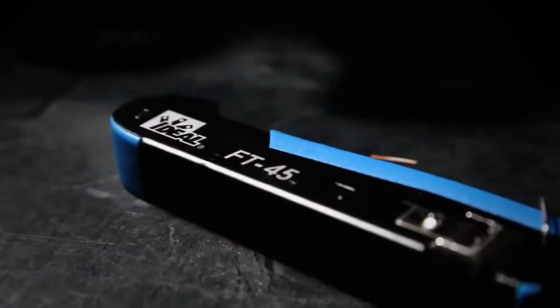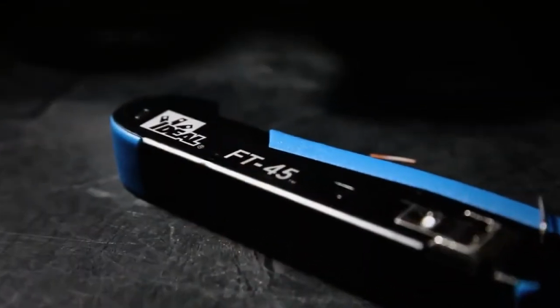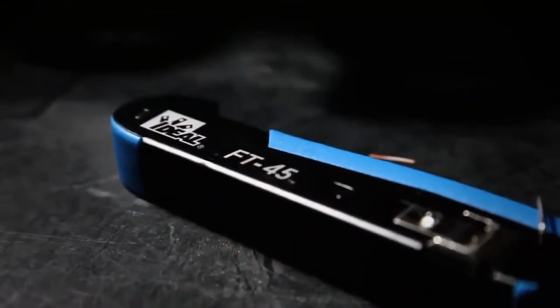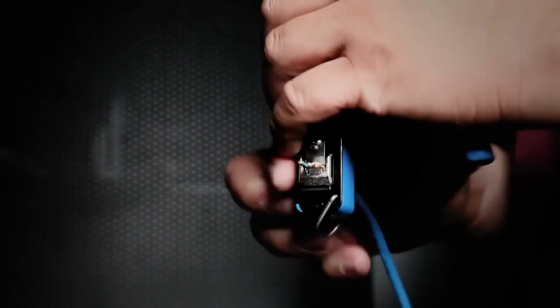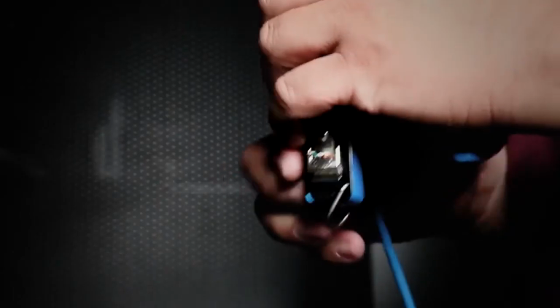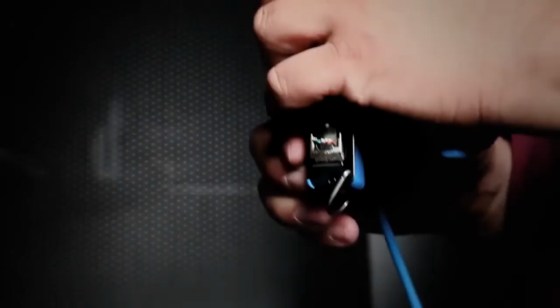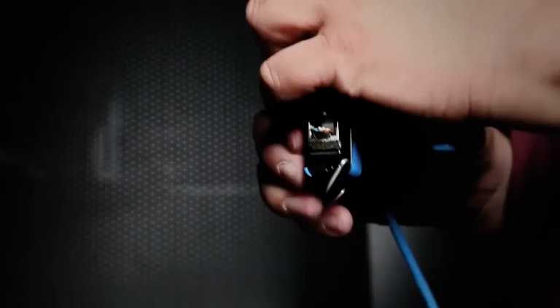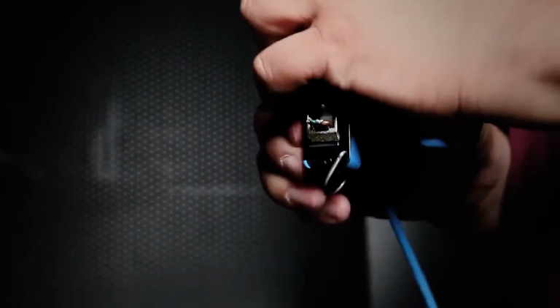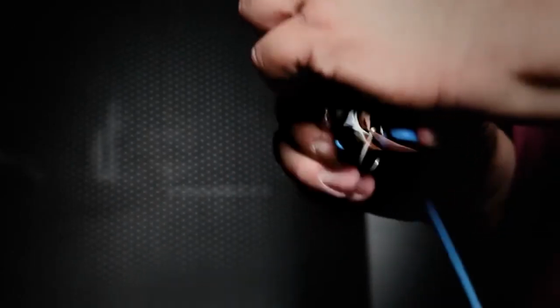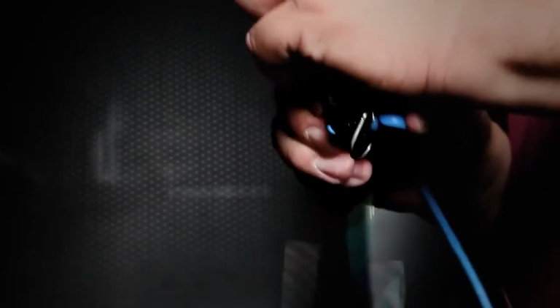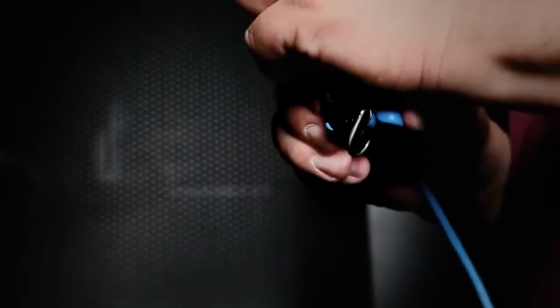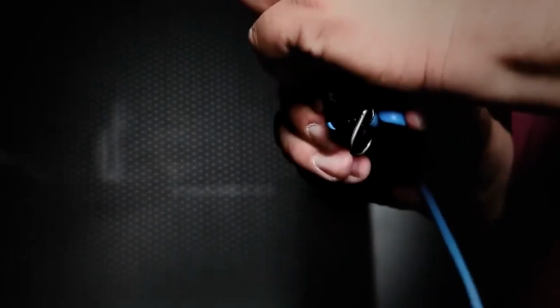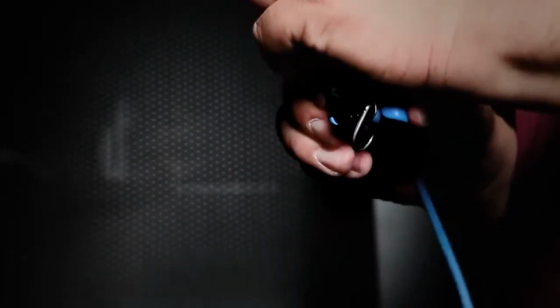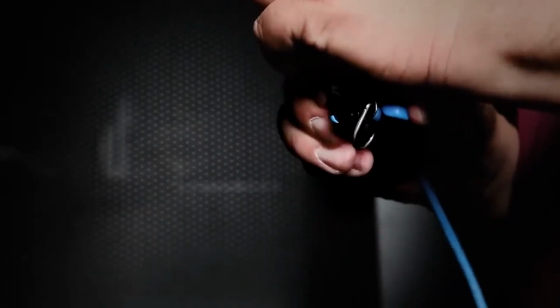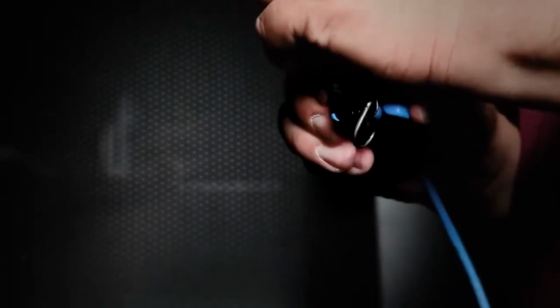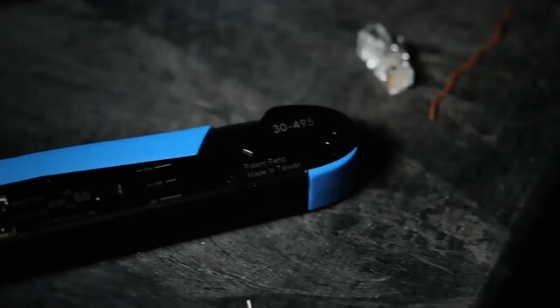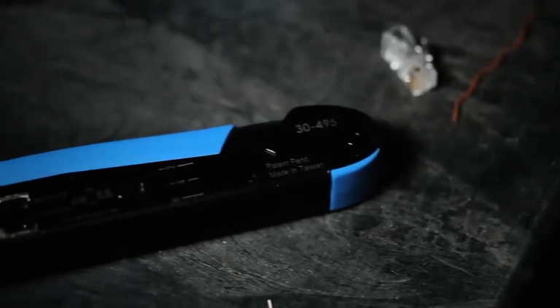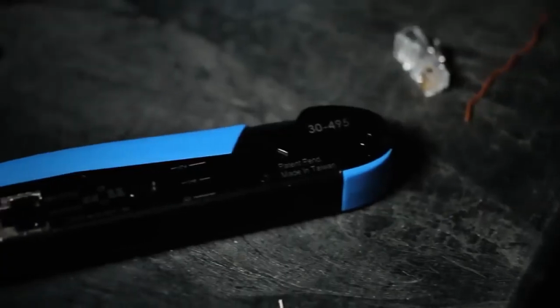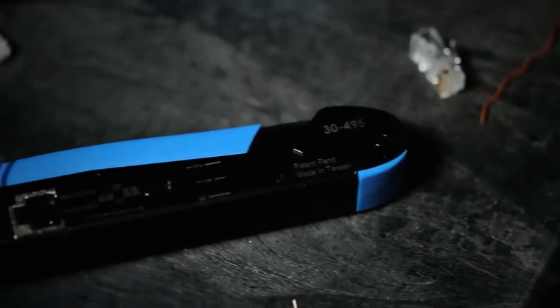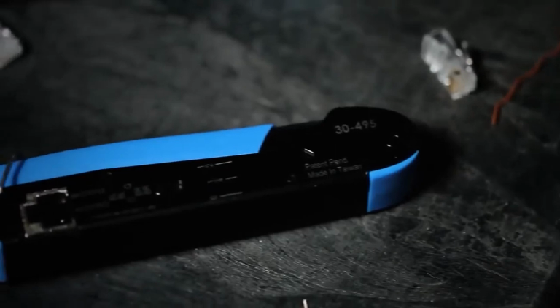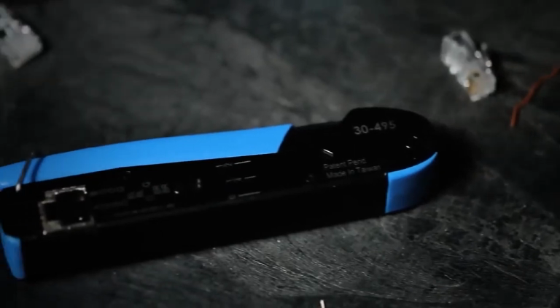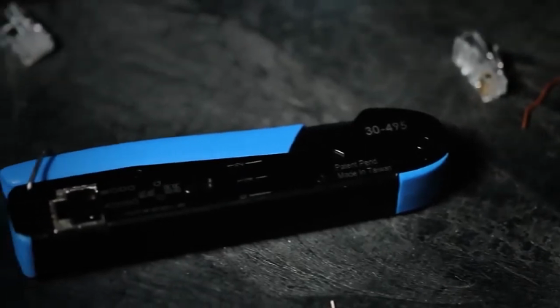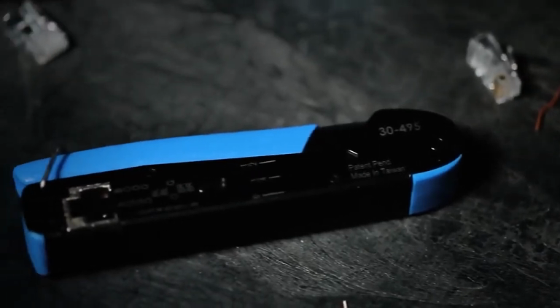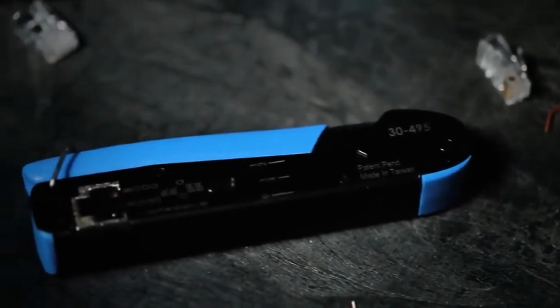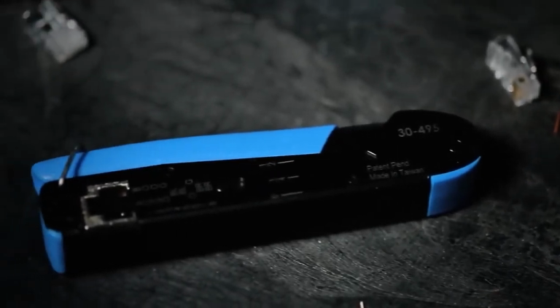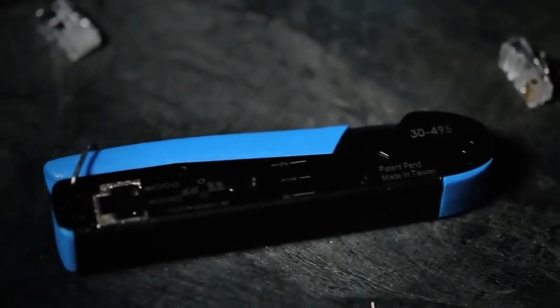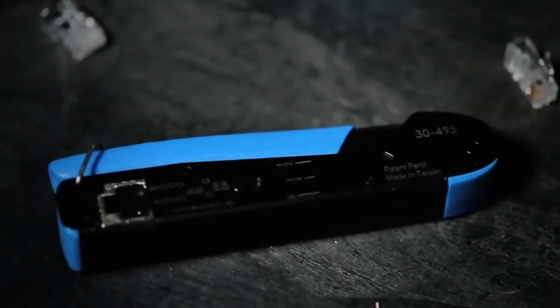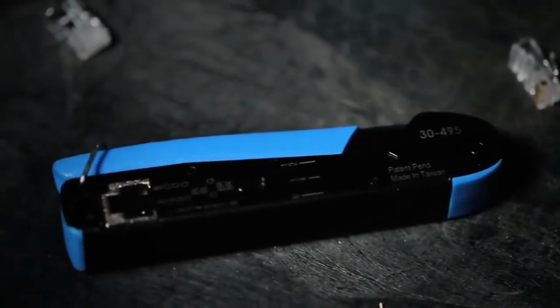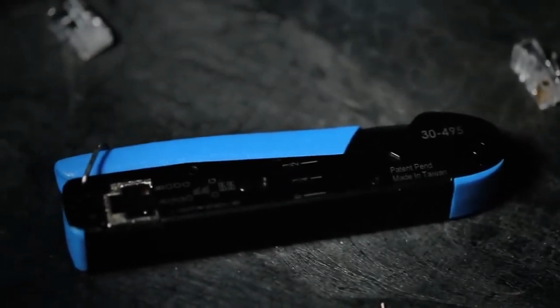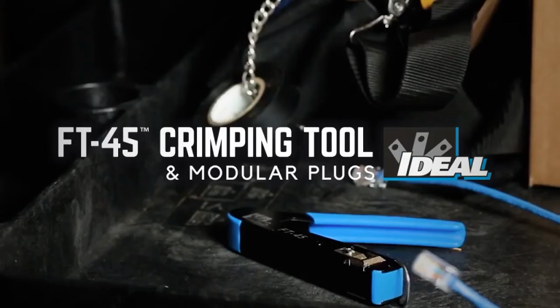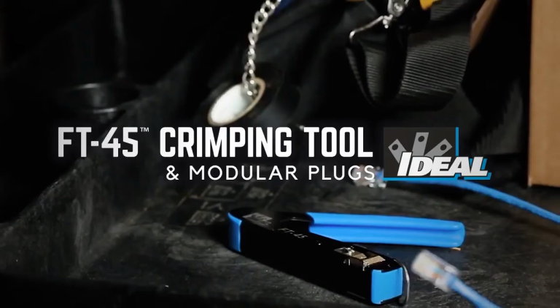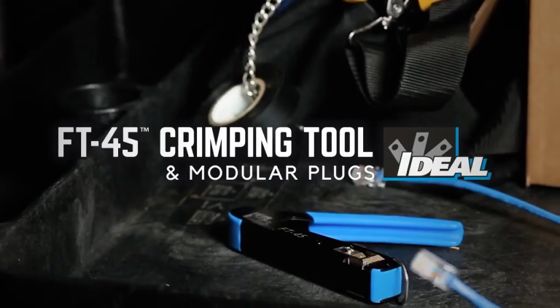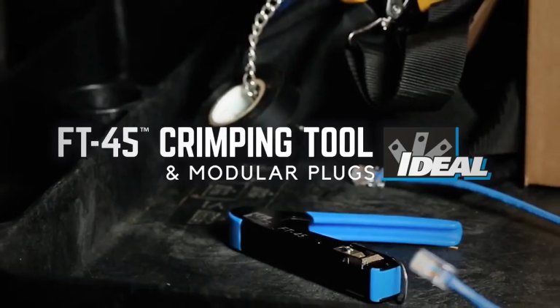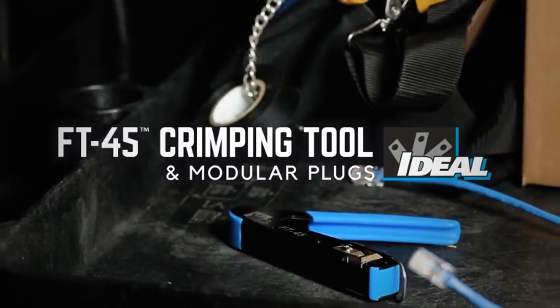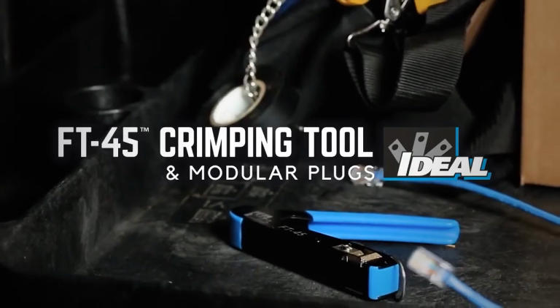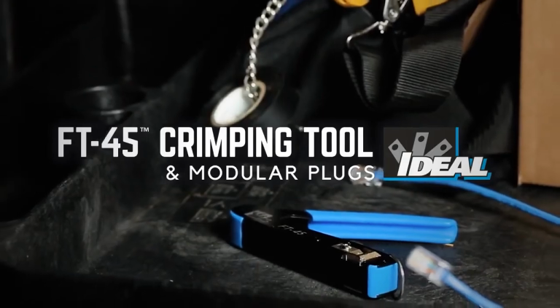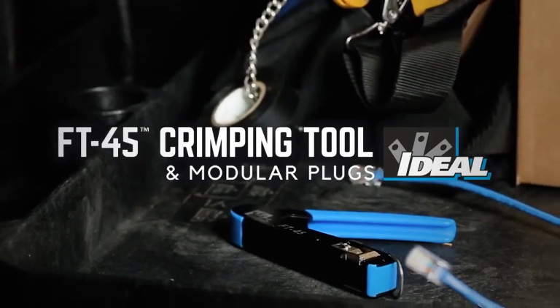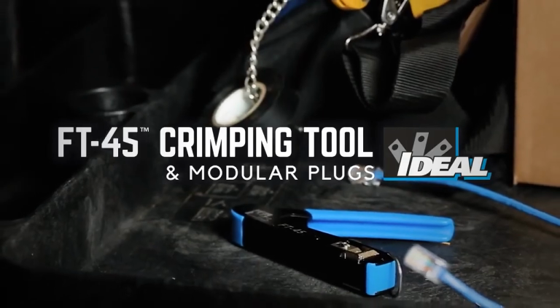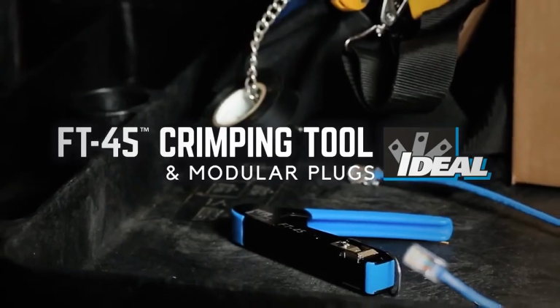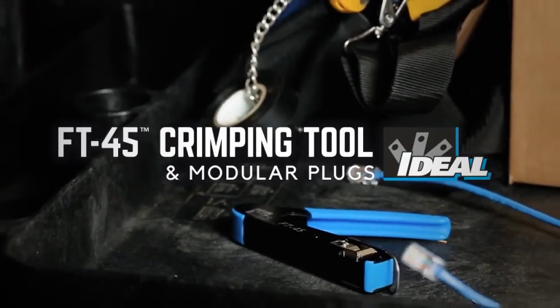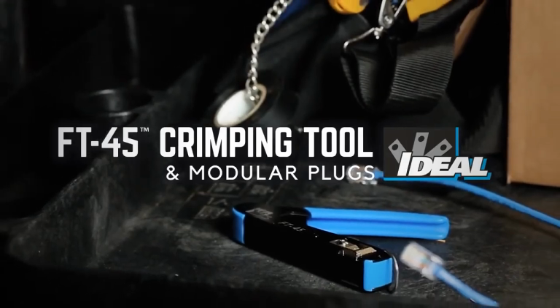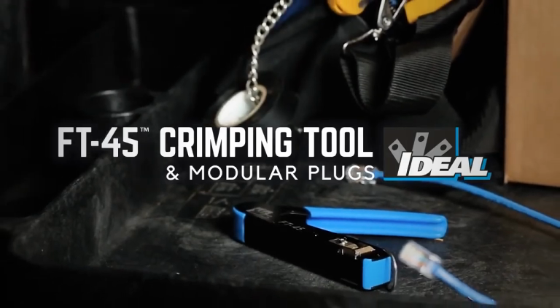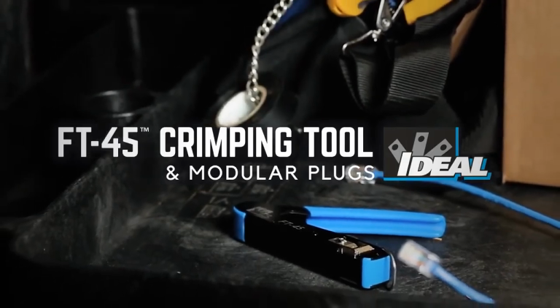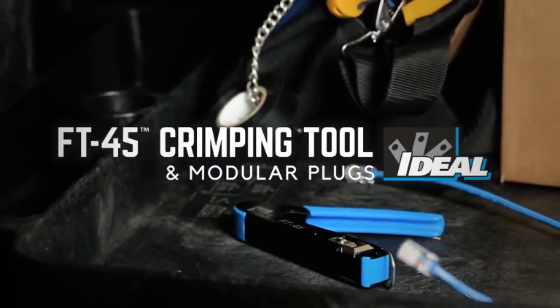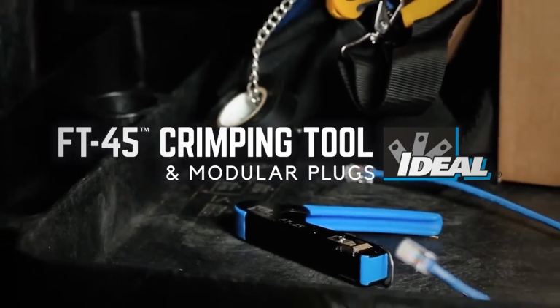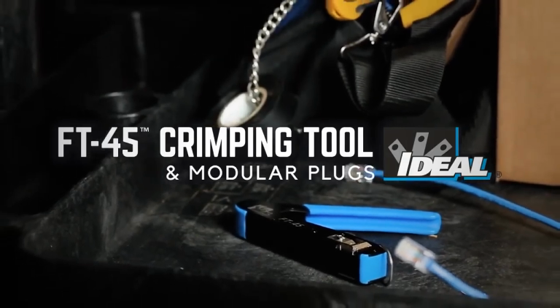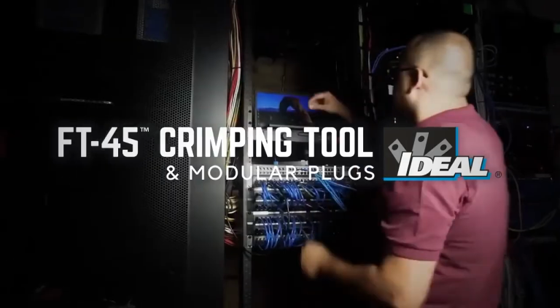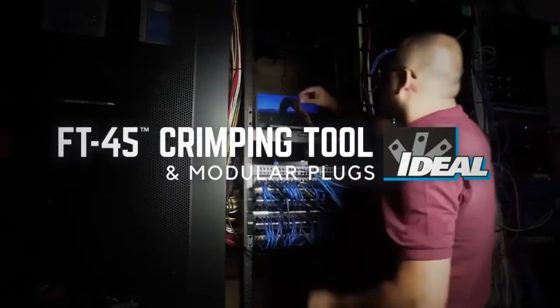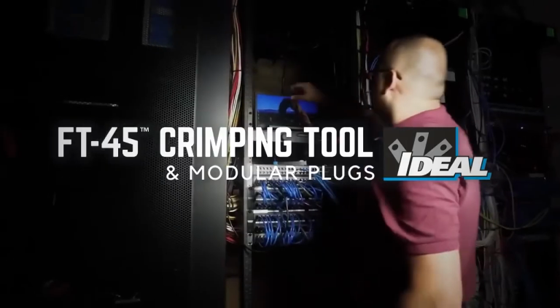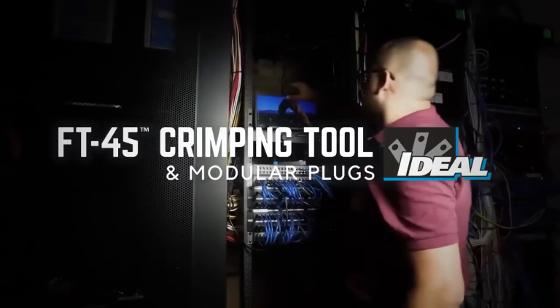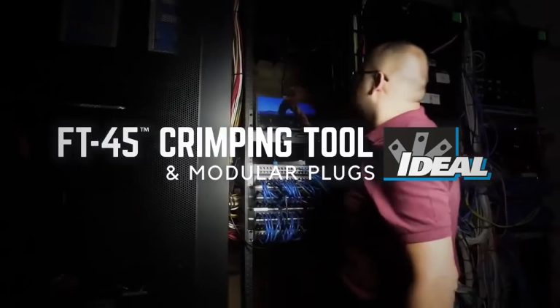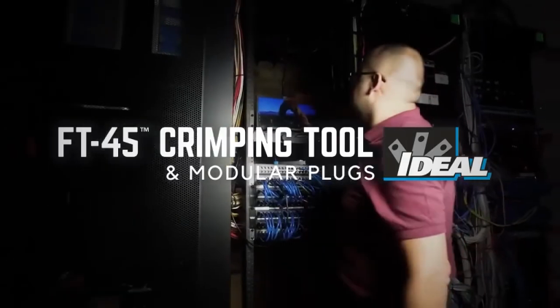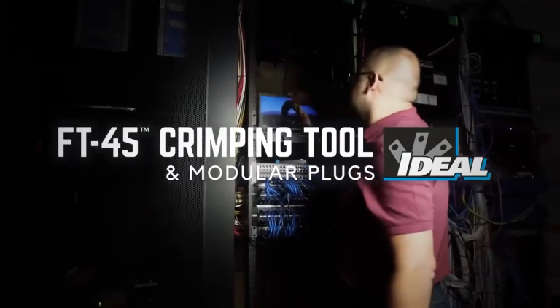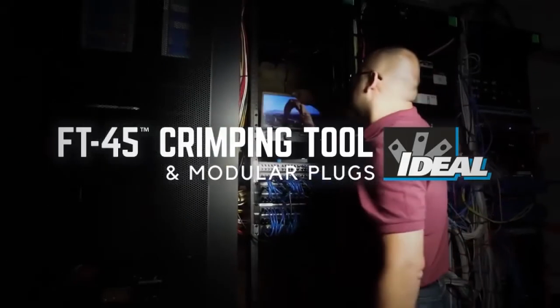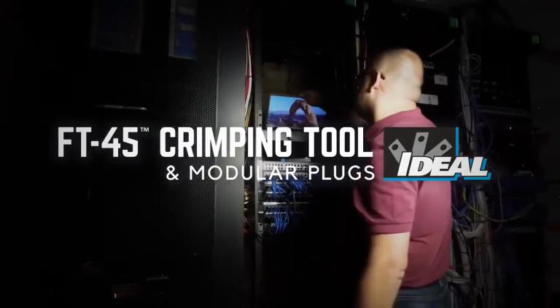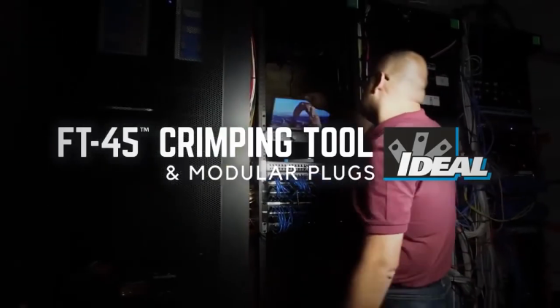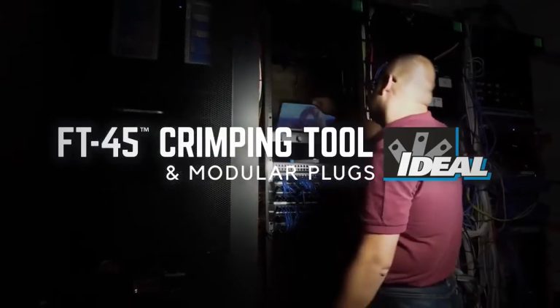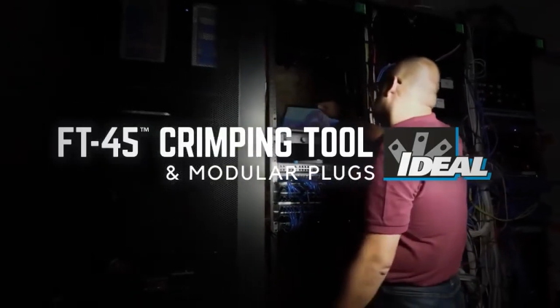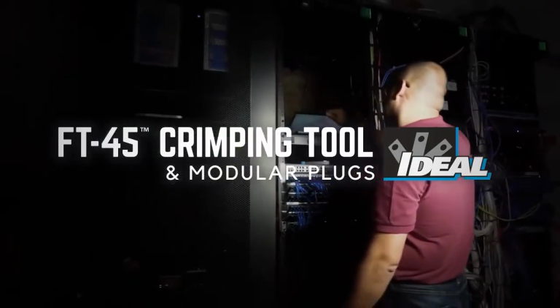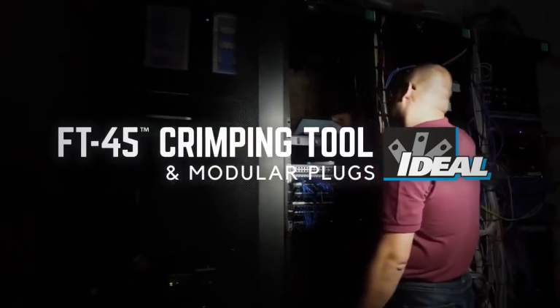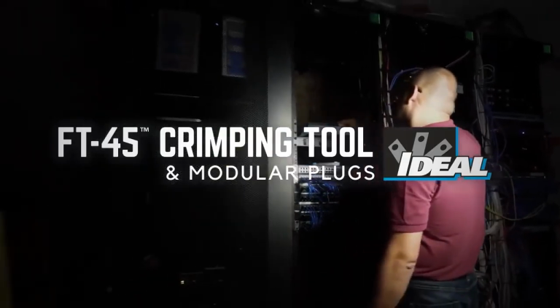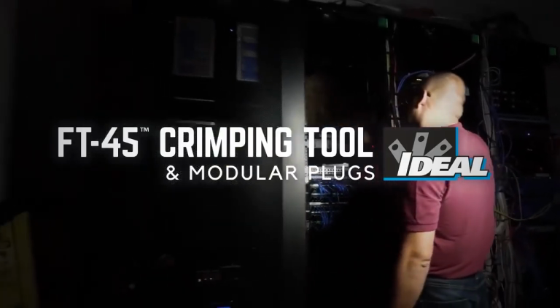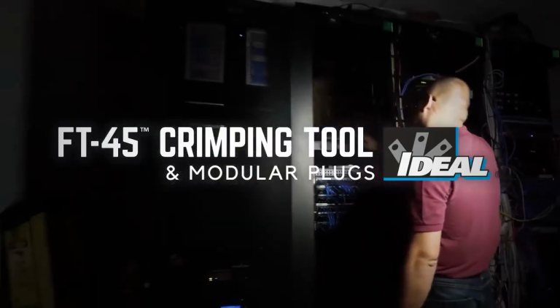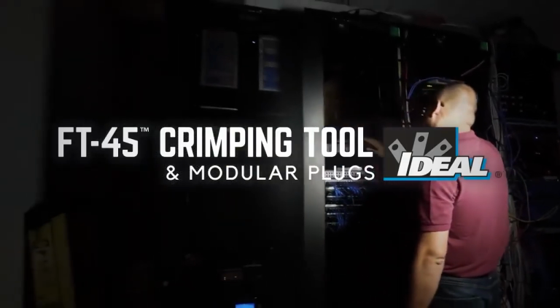We've got you covered. The Ideal feed-through modular connector and FT45 crimping tool. Only from Ideal.